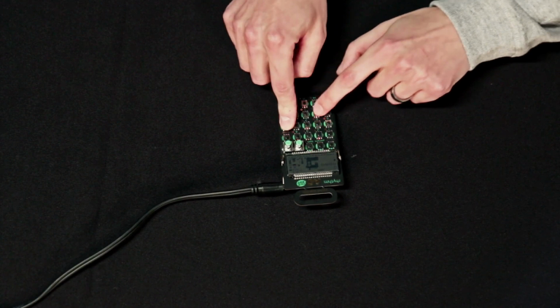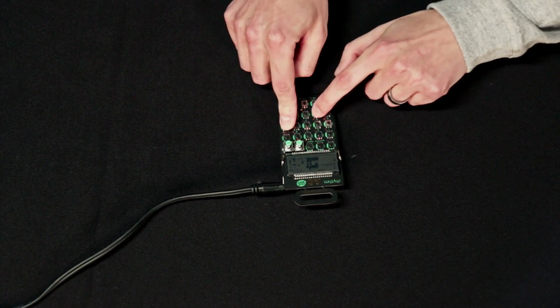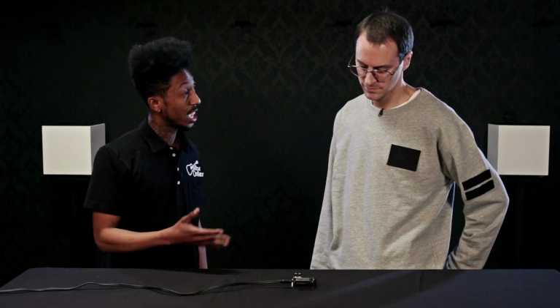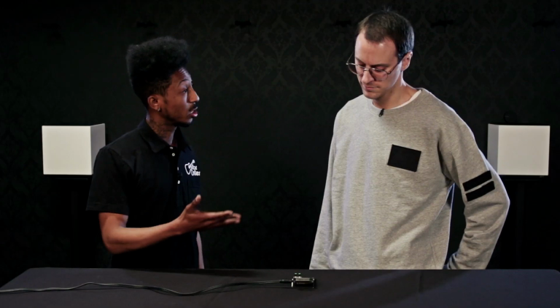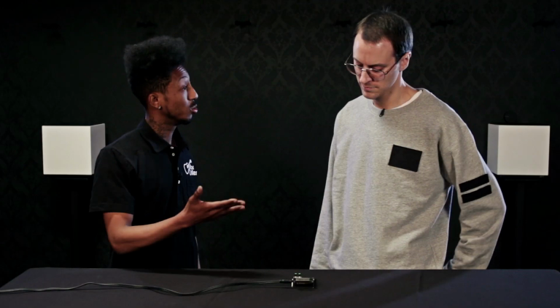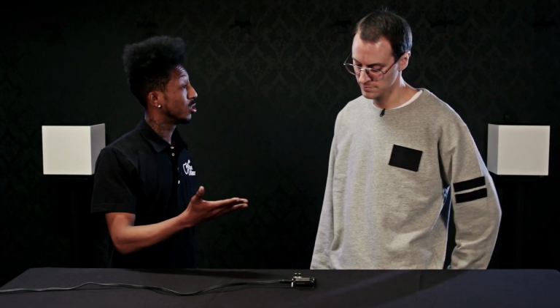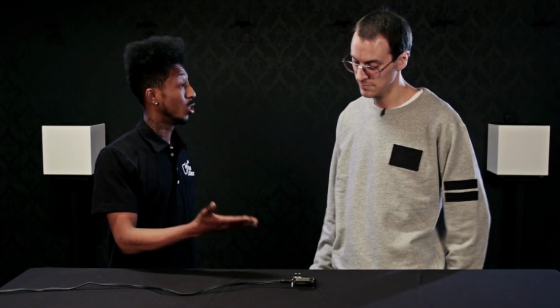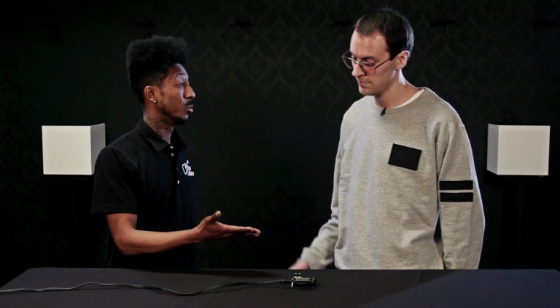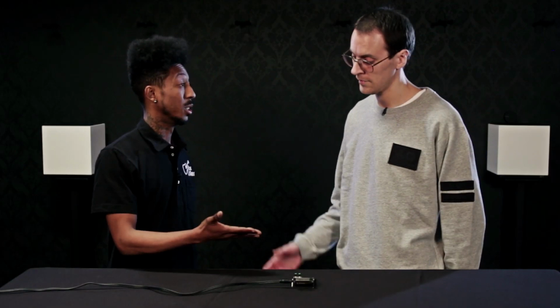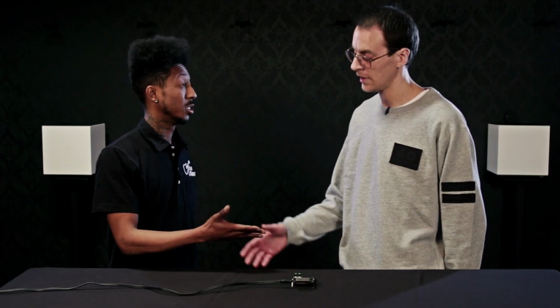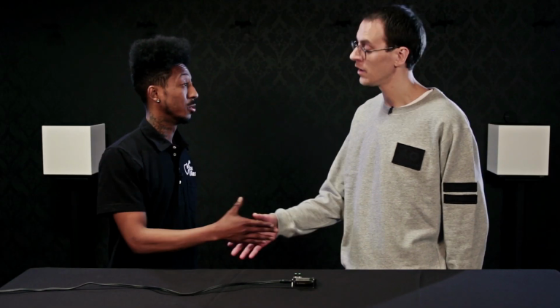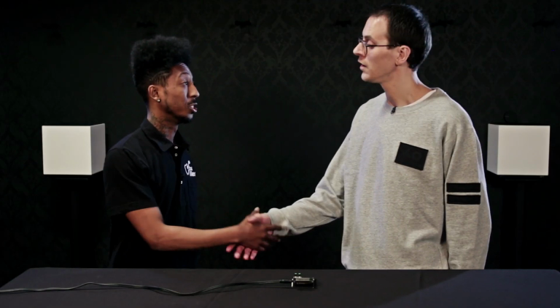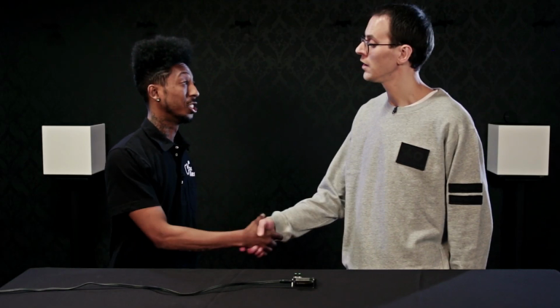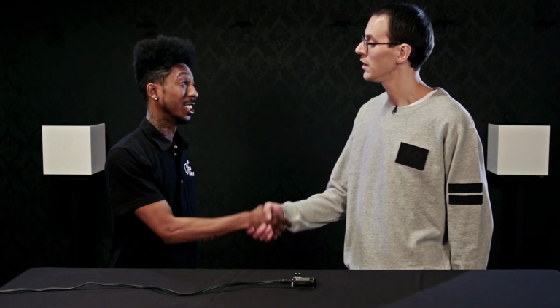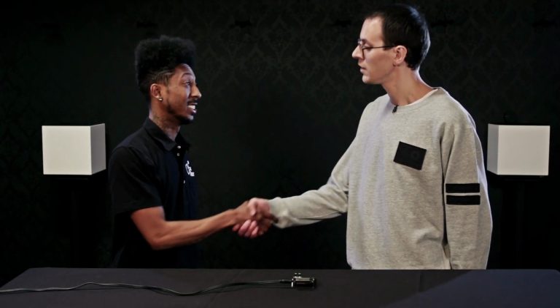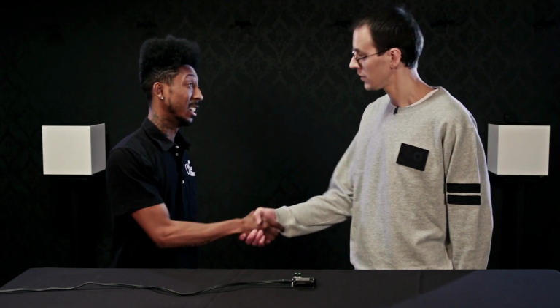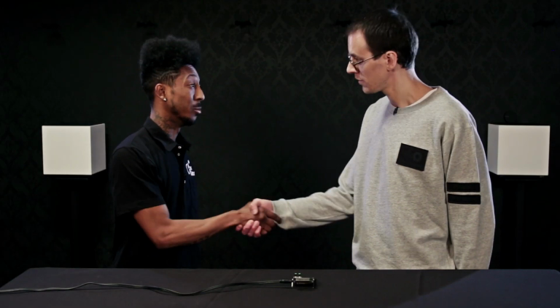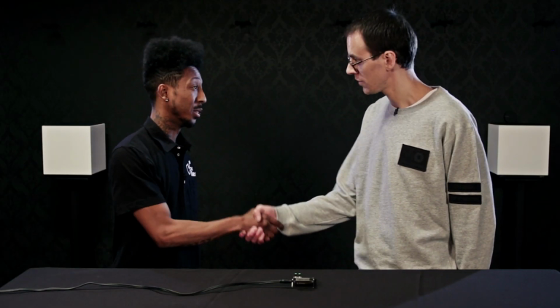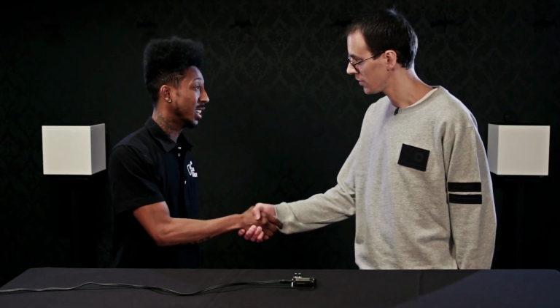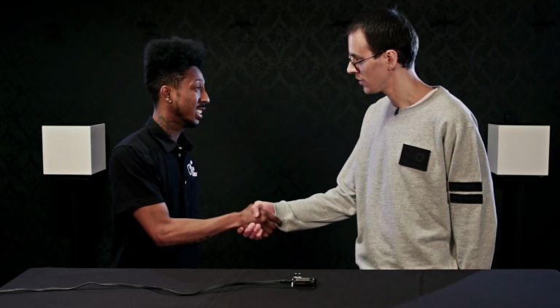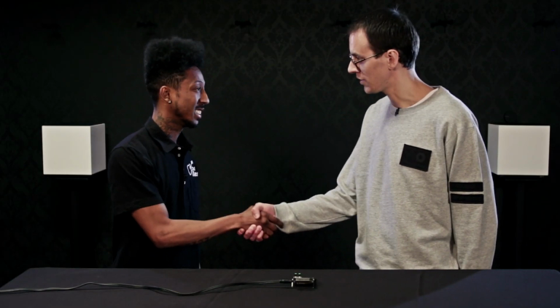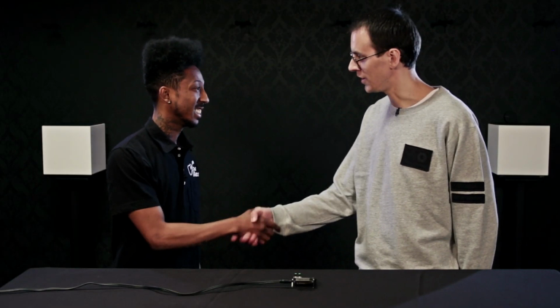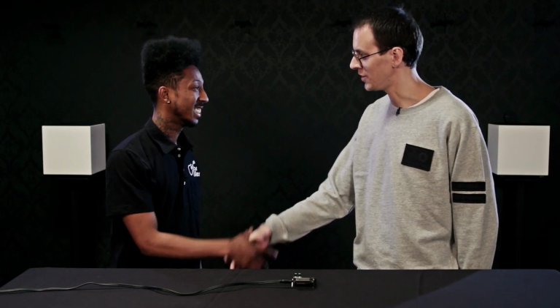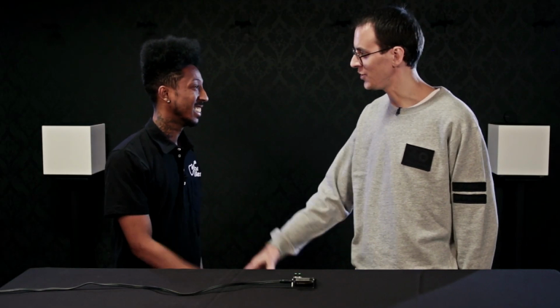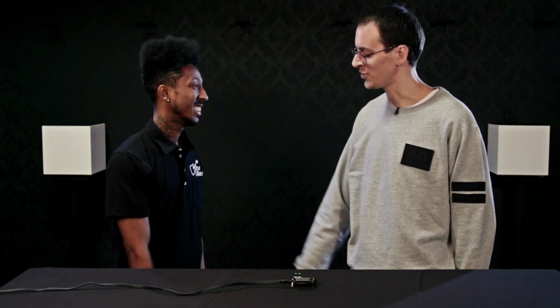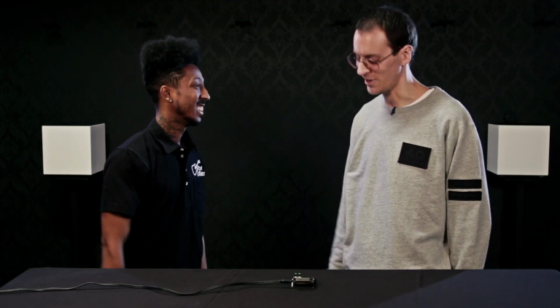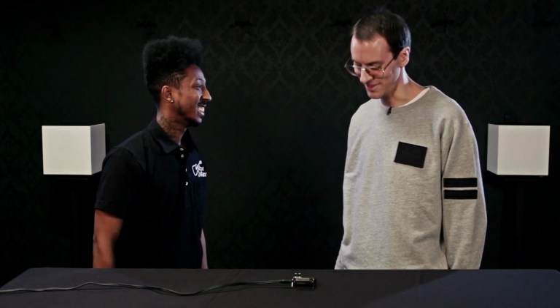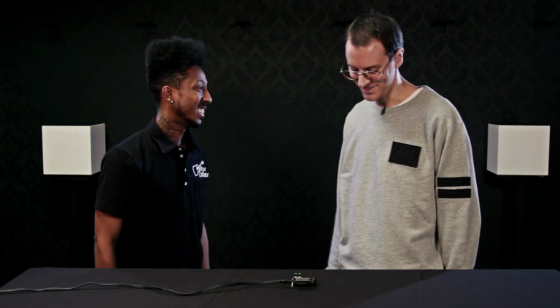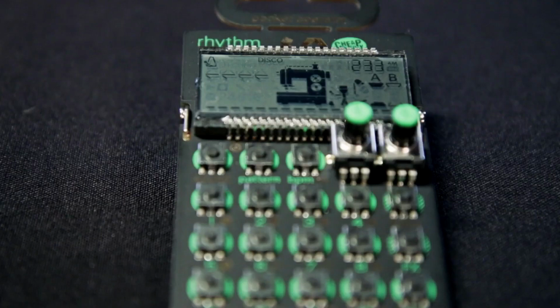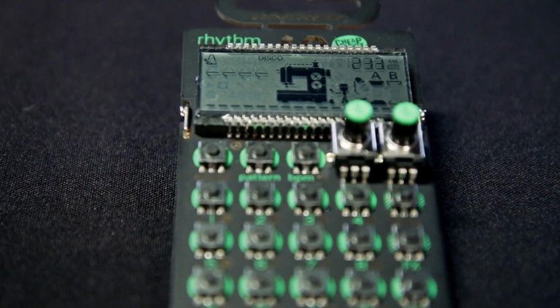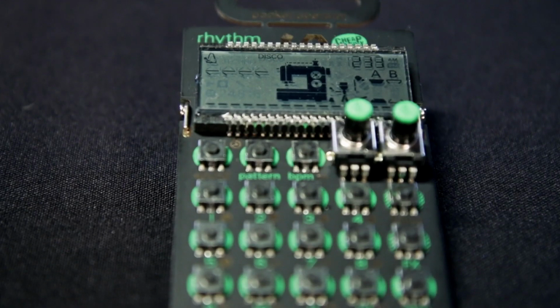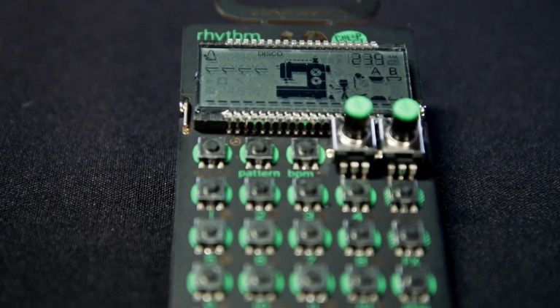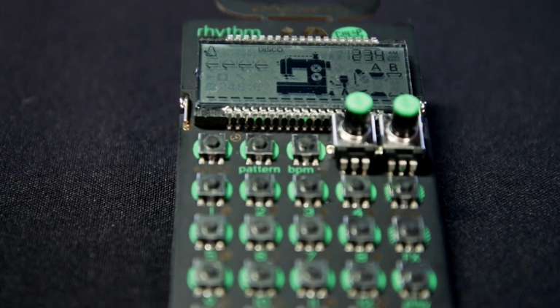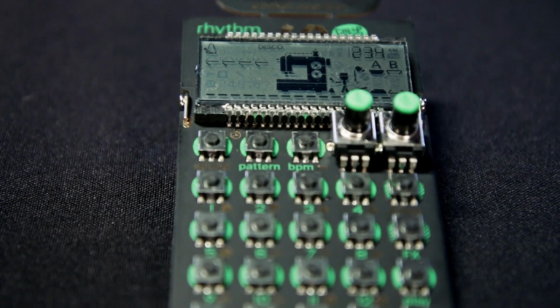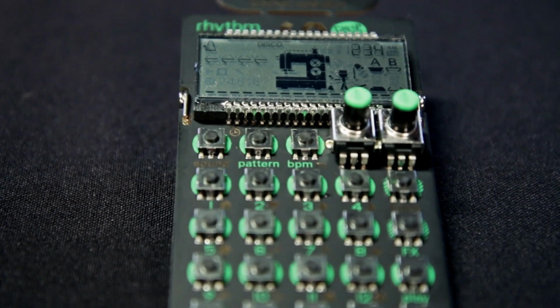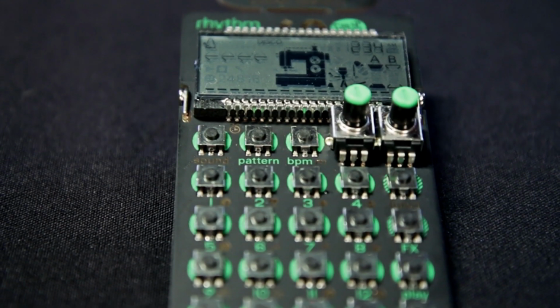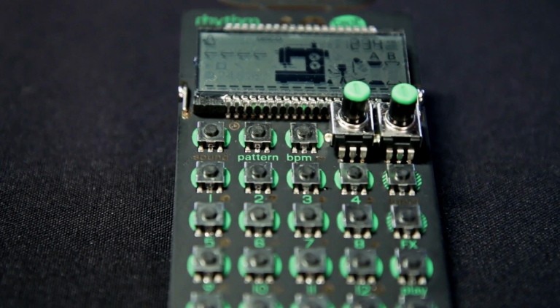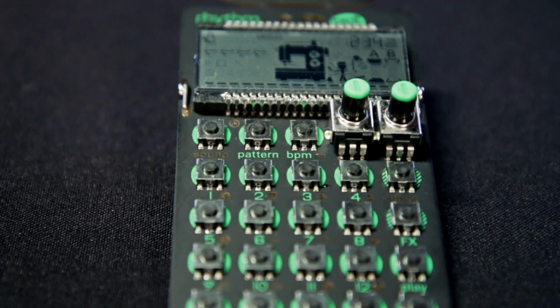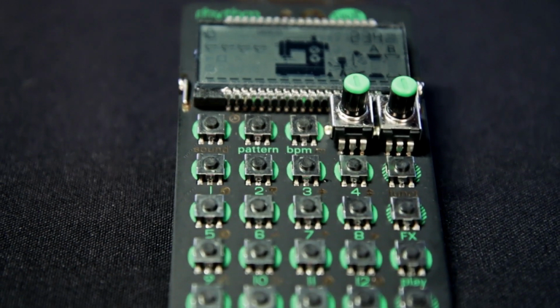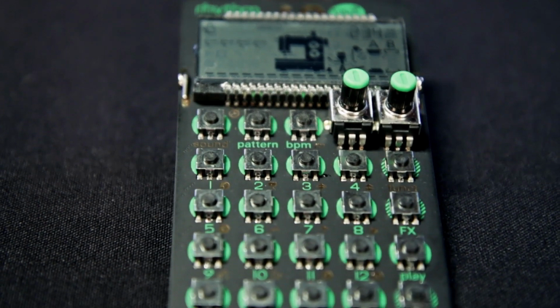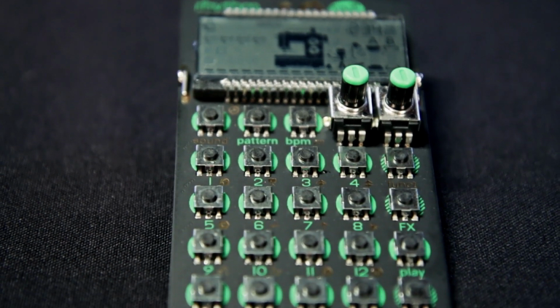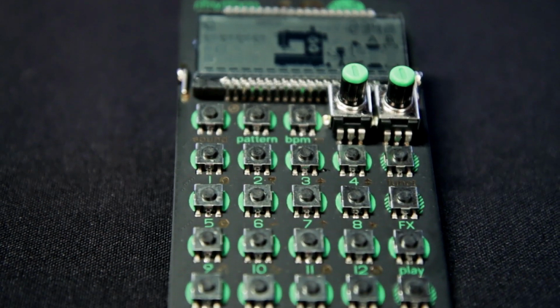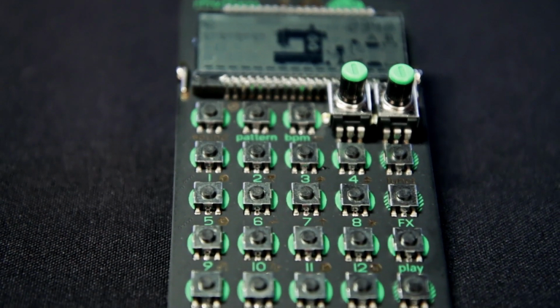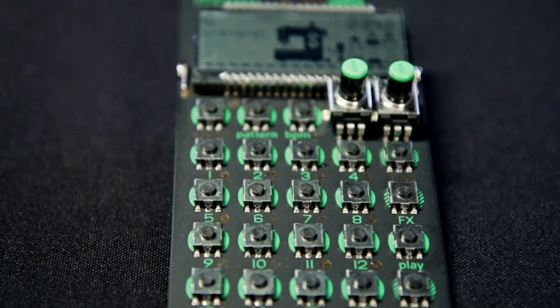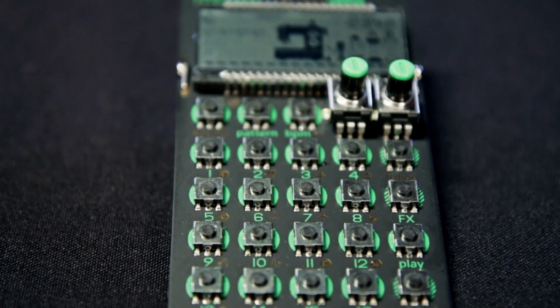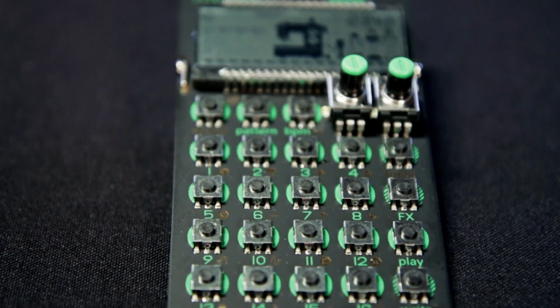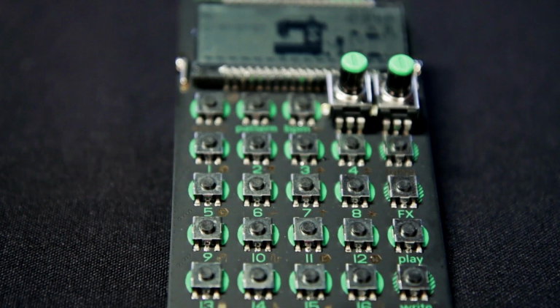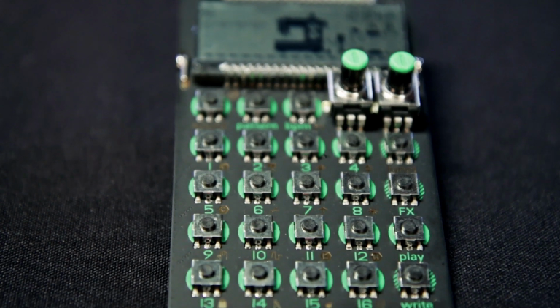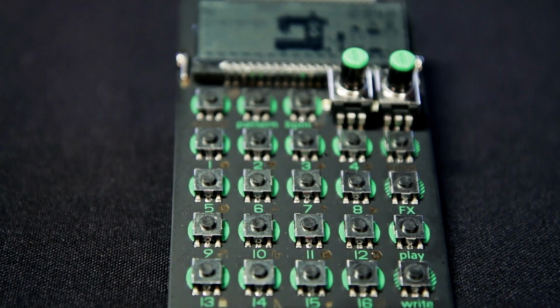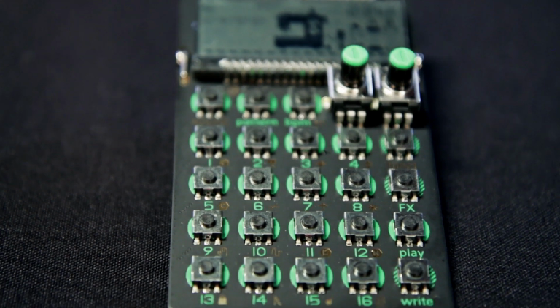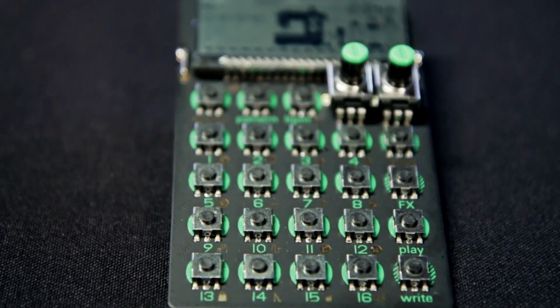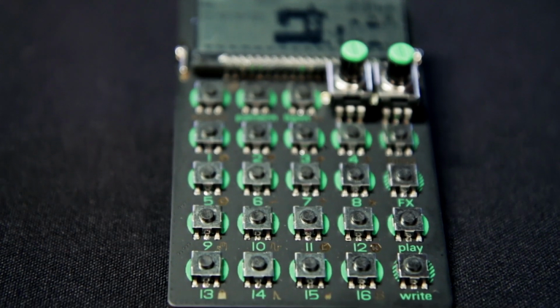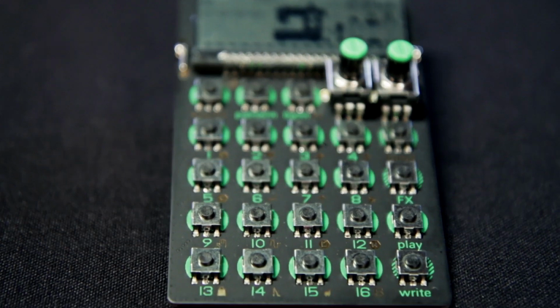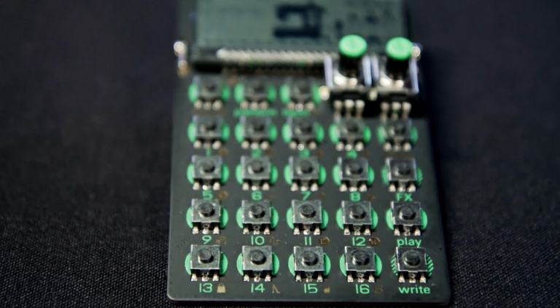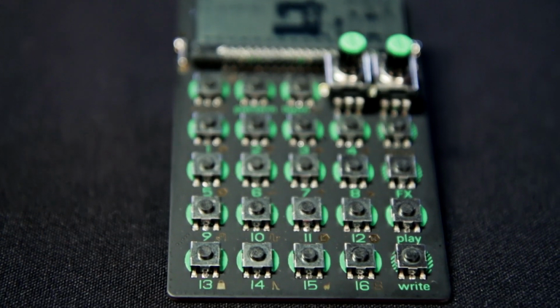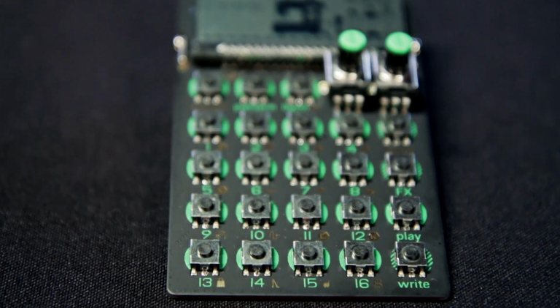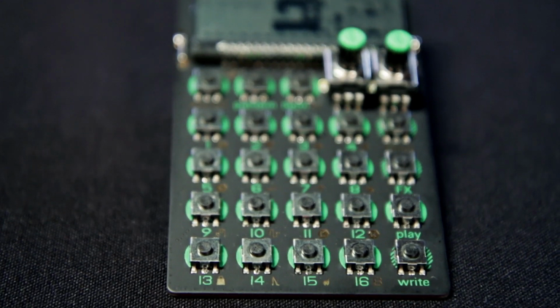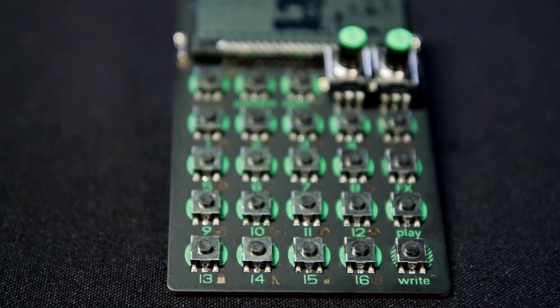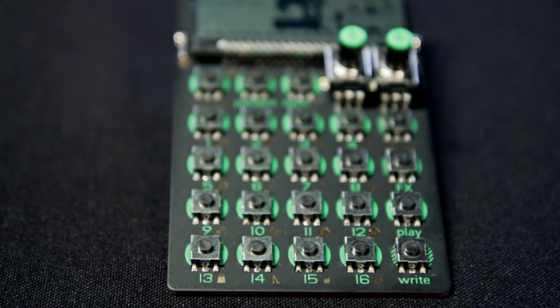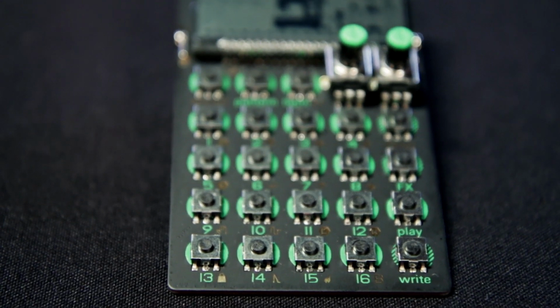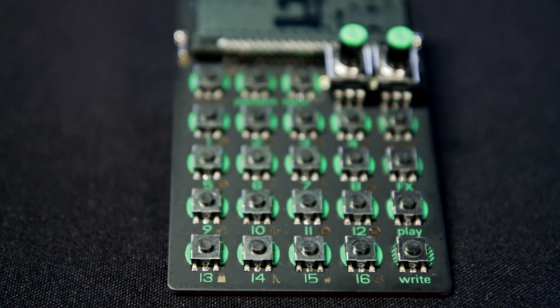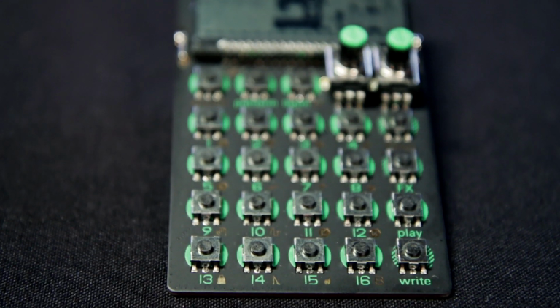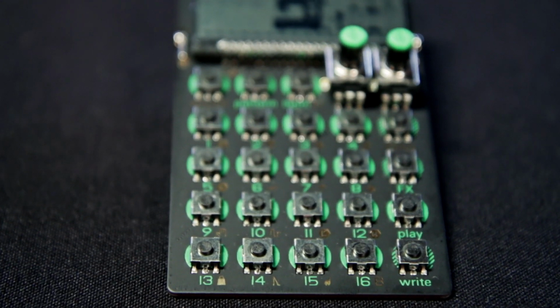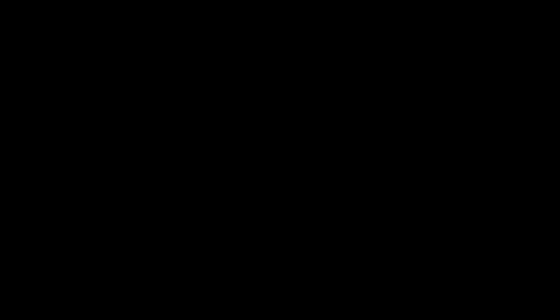Thank you so much for sharing that with us. Thank you, sir. The PO-12 — check it out at any Guitar Center or on GuitarCenter.com.